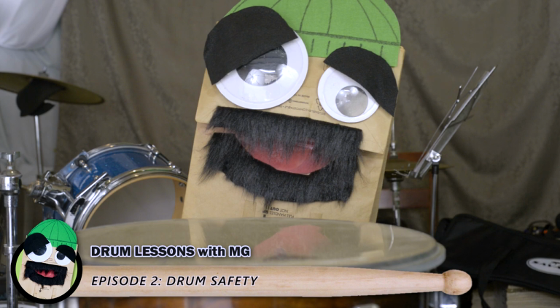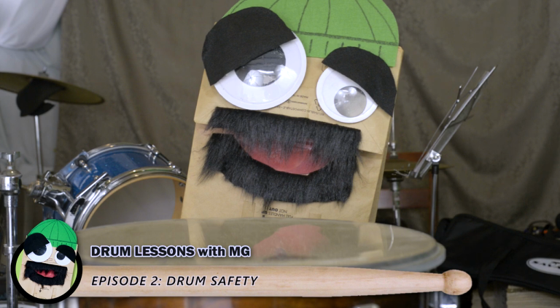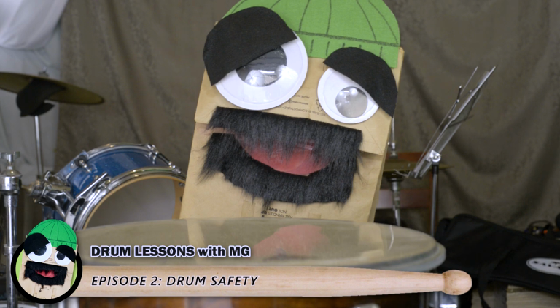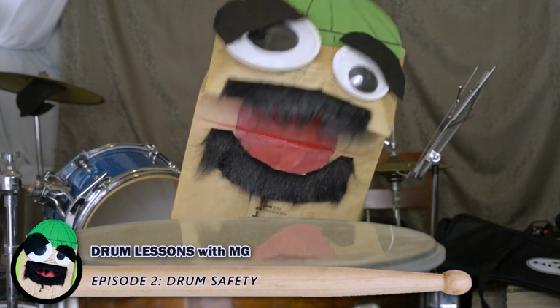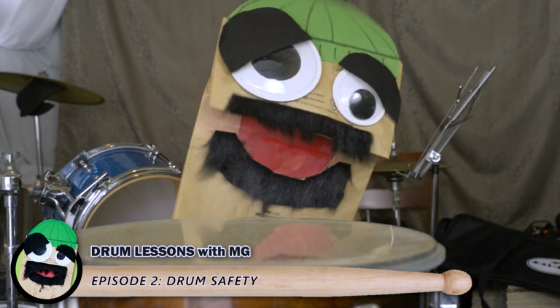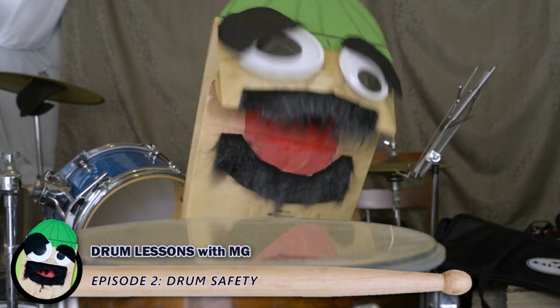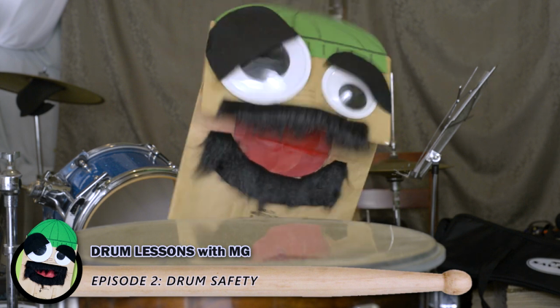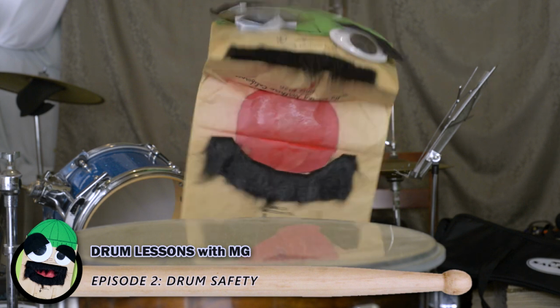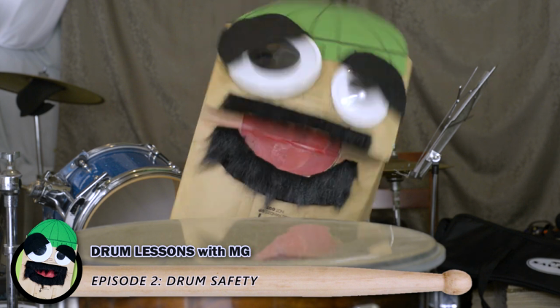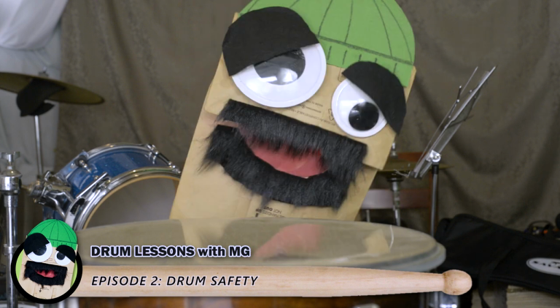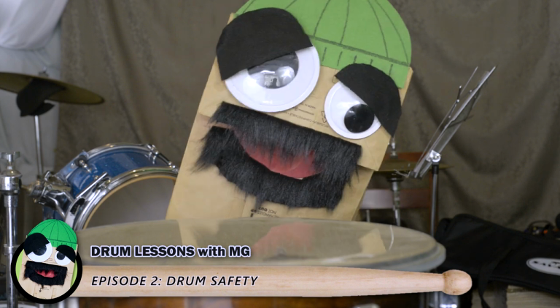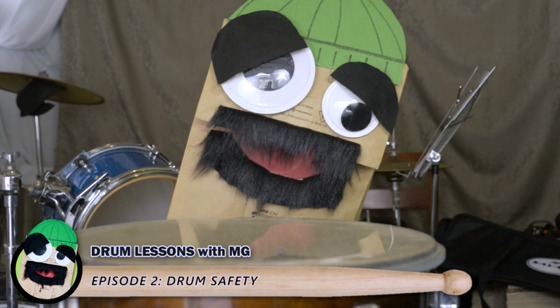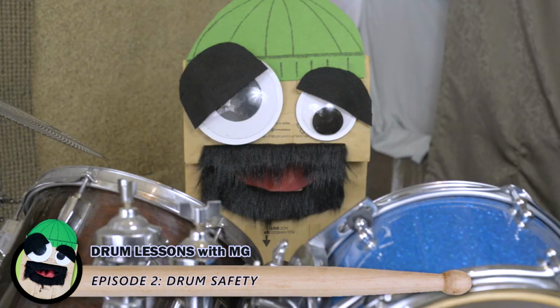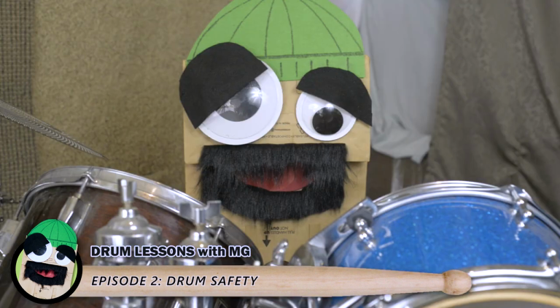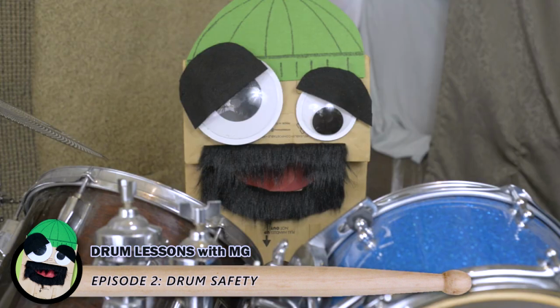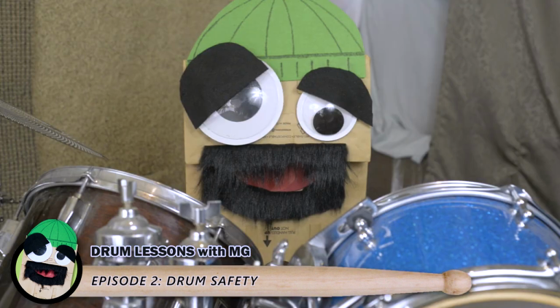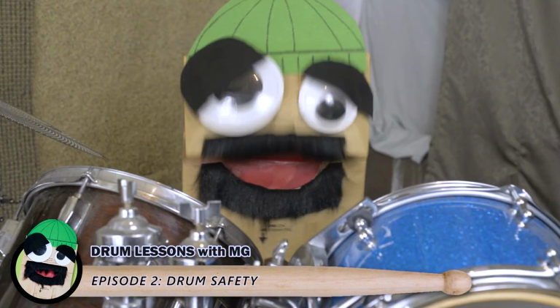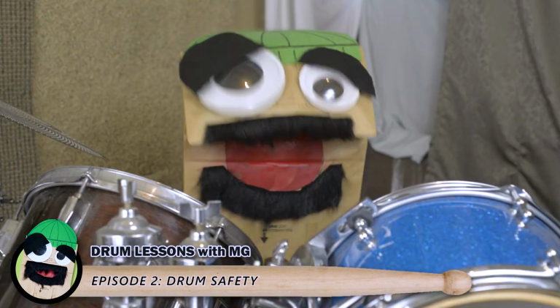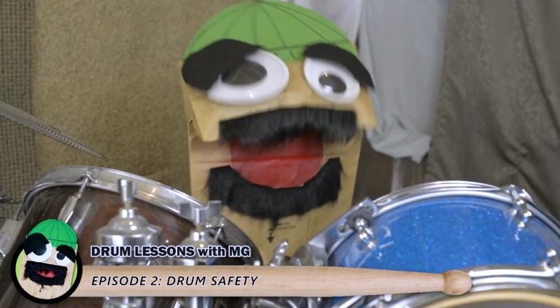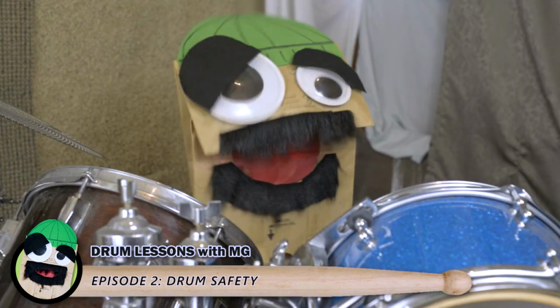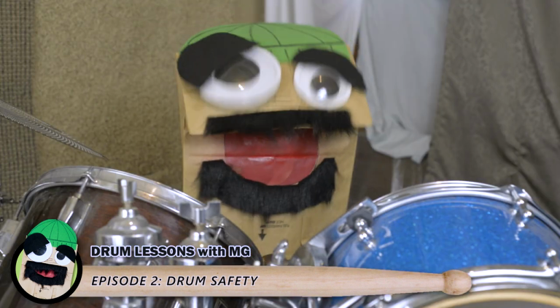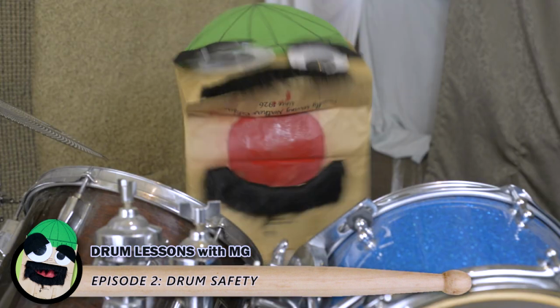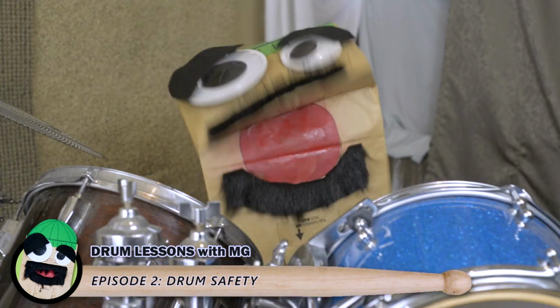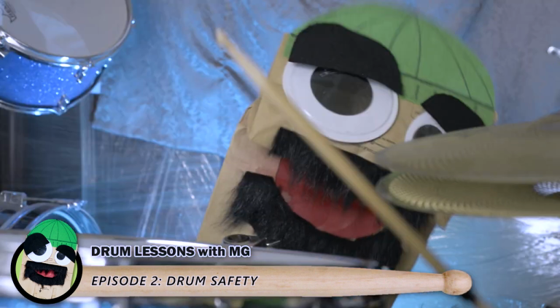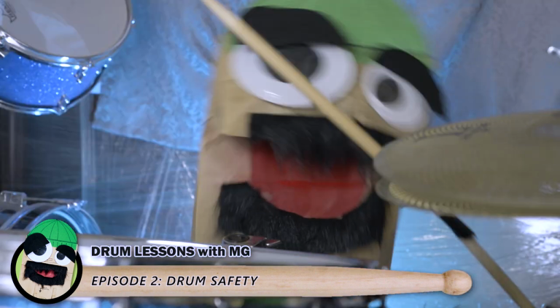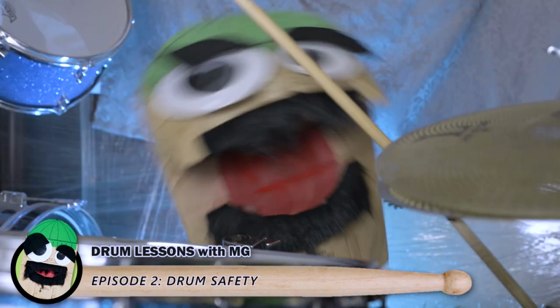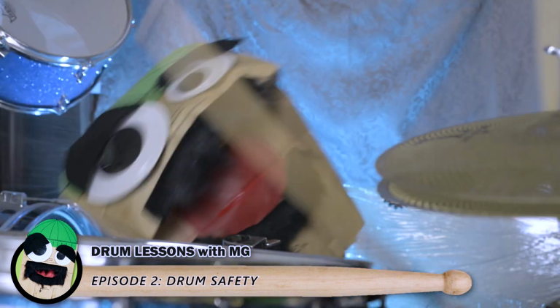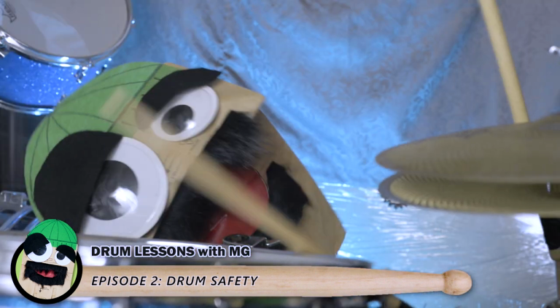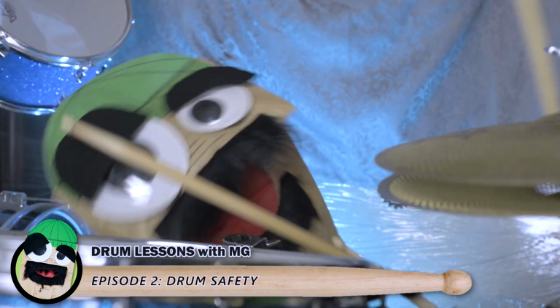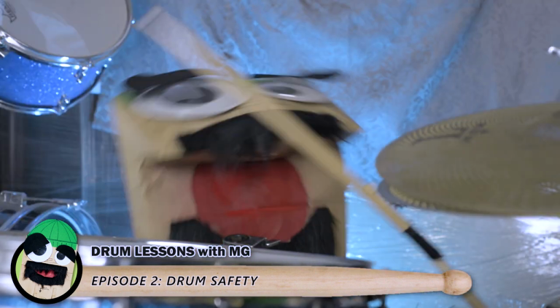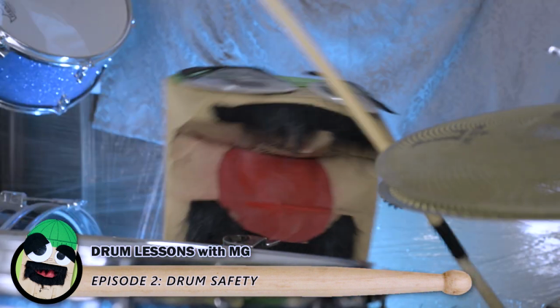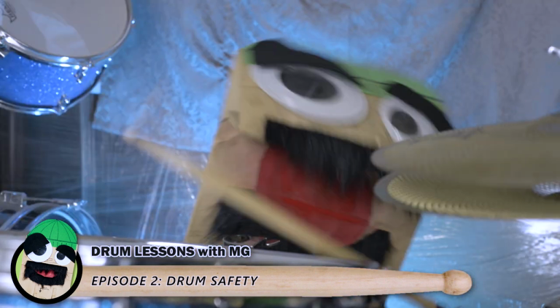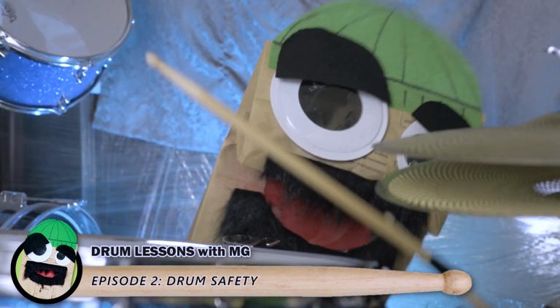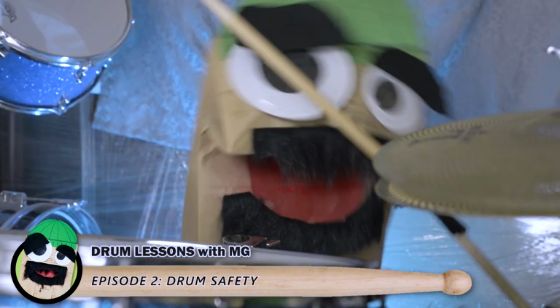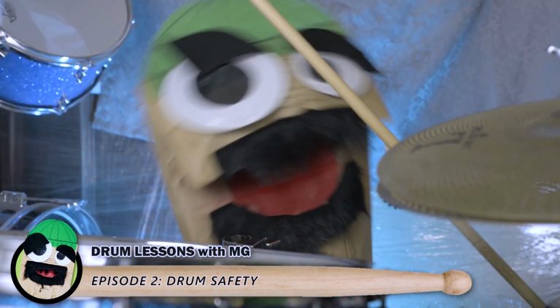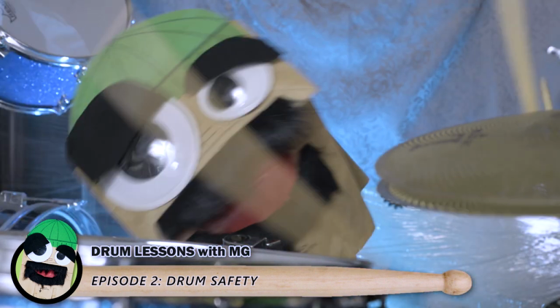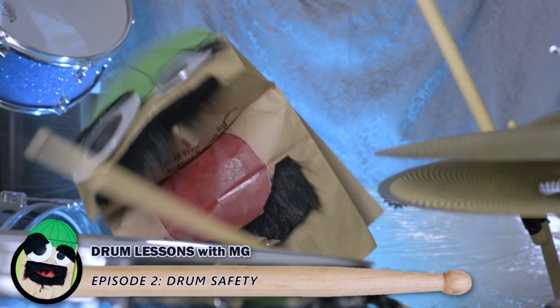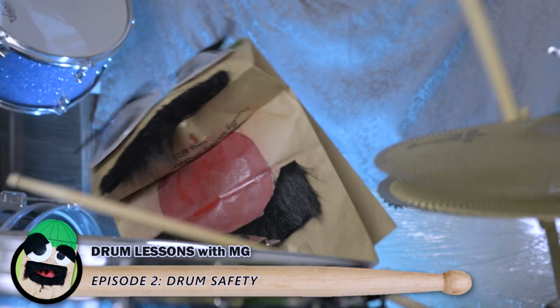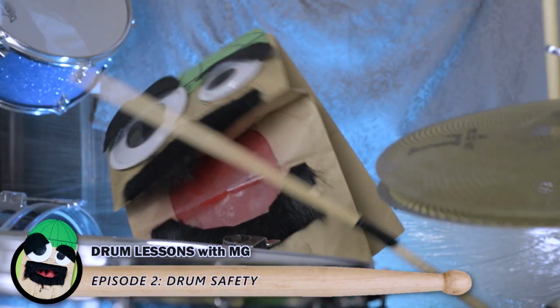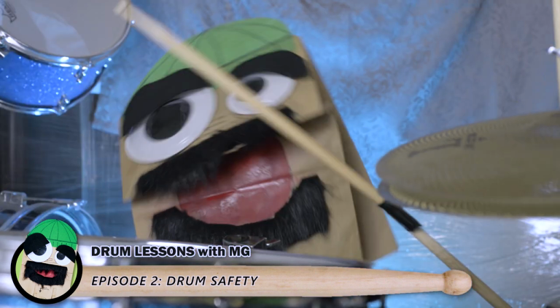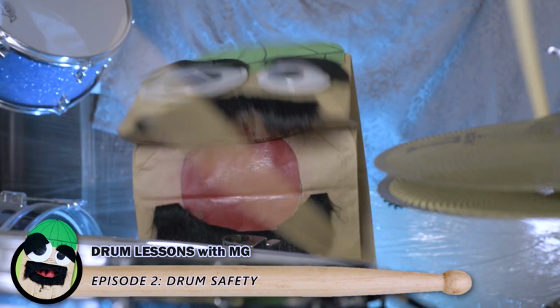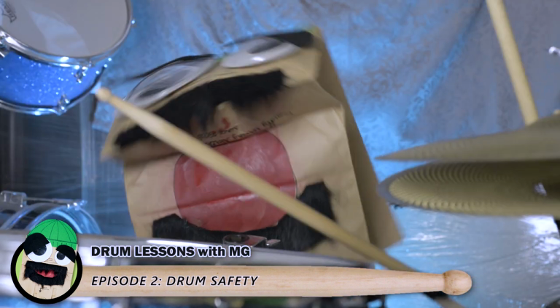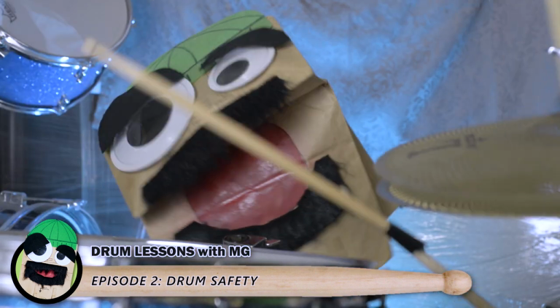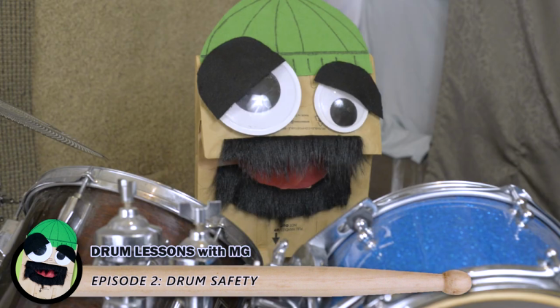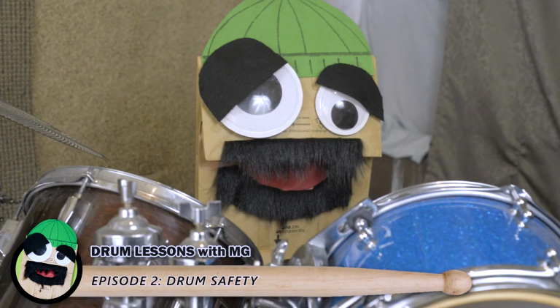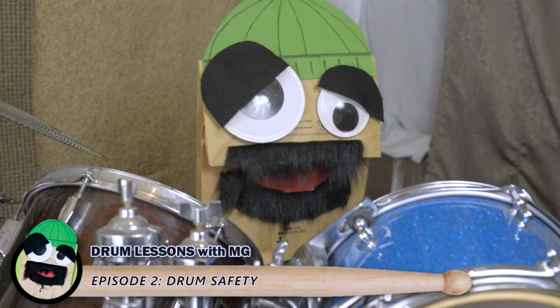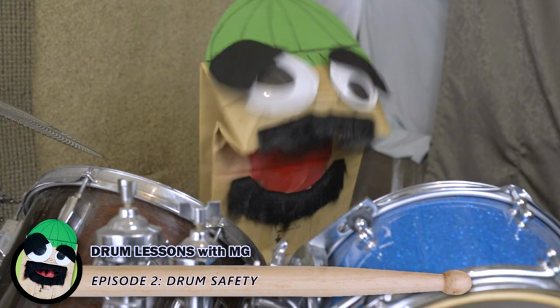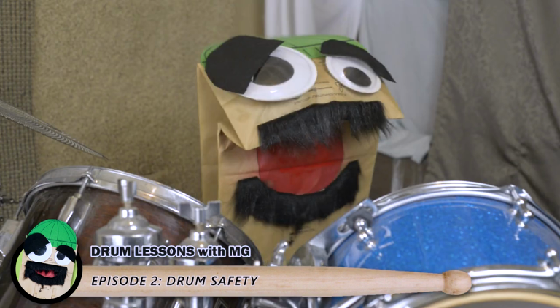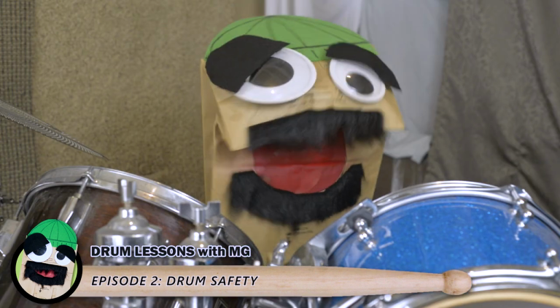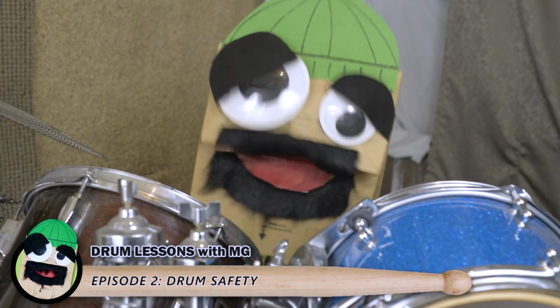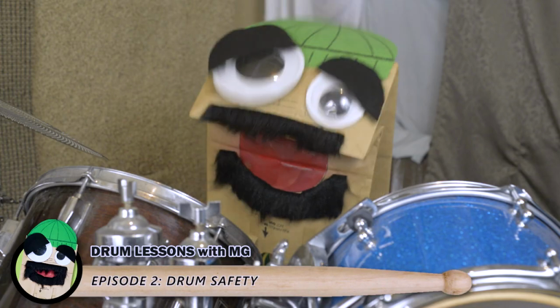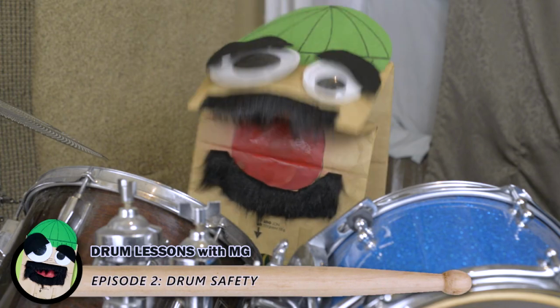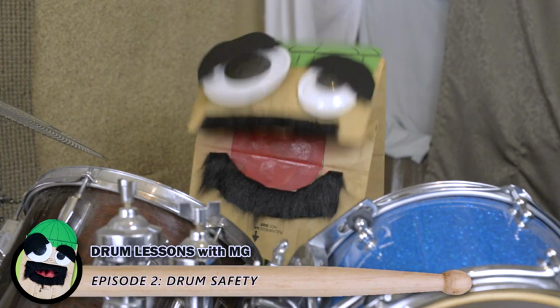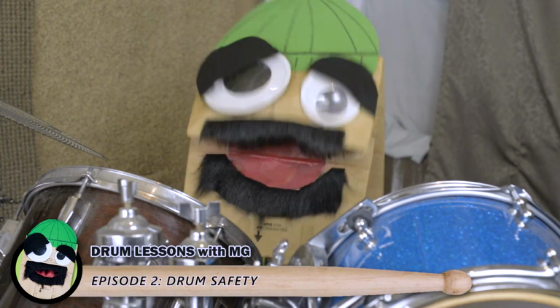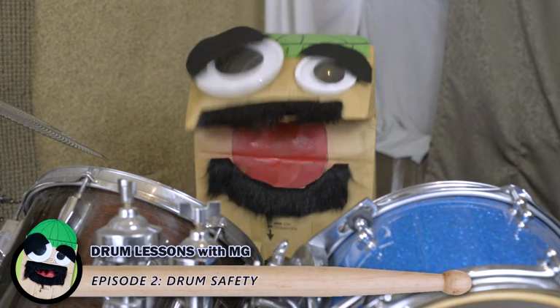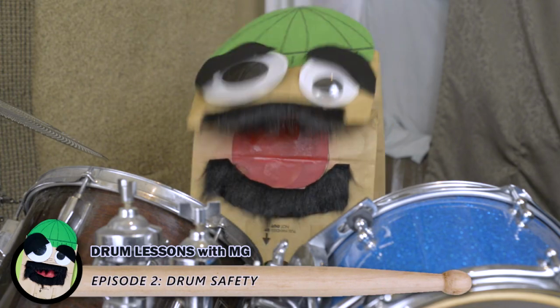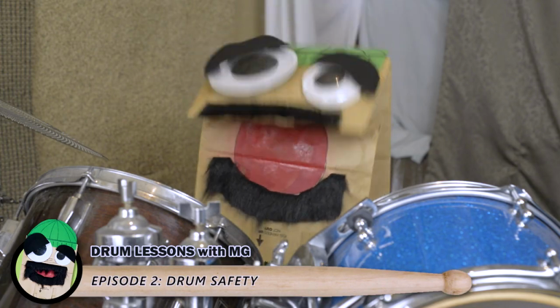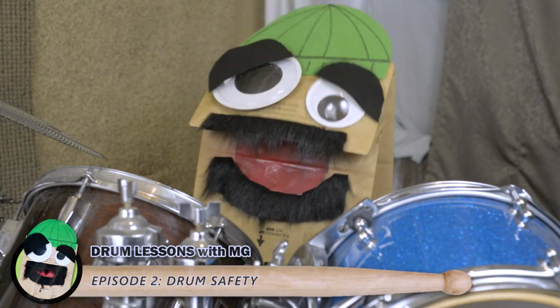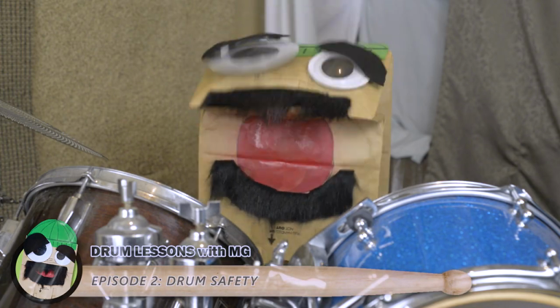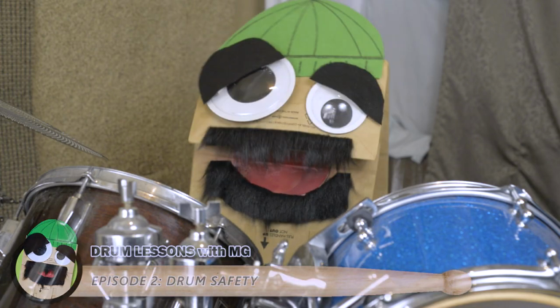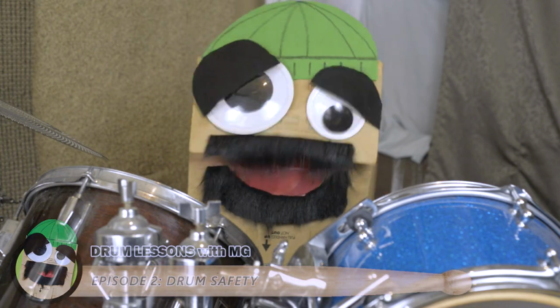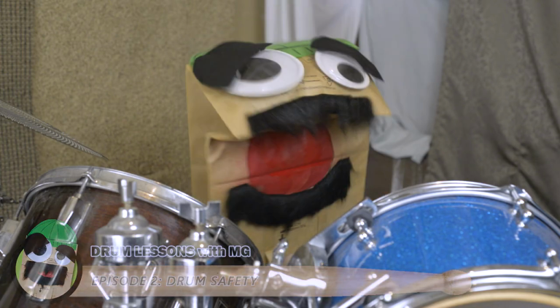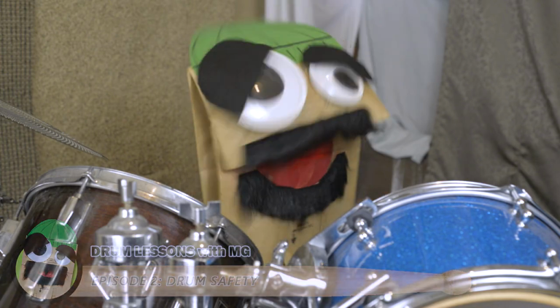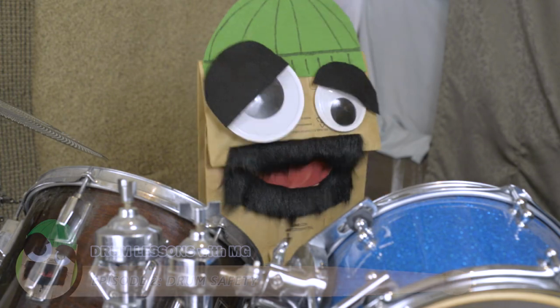Hey, everybody! Who's ready for another helpful drum lesson? Let's talk about drum safety.